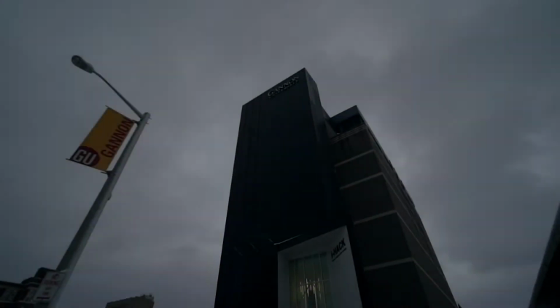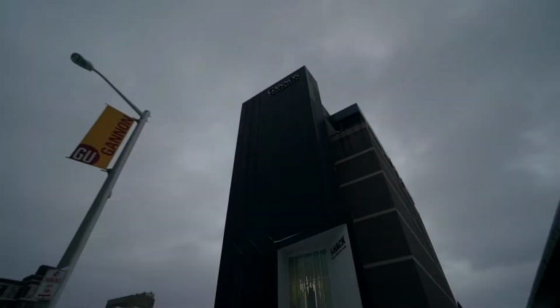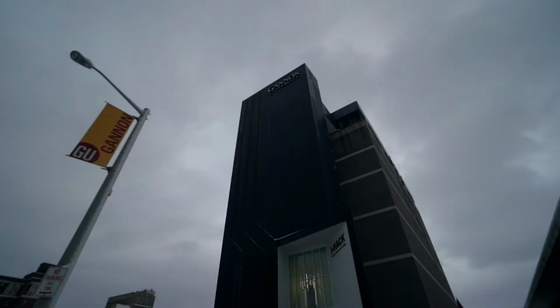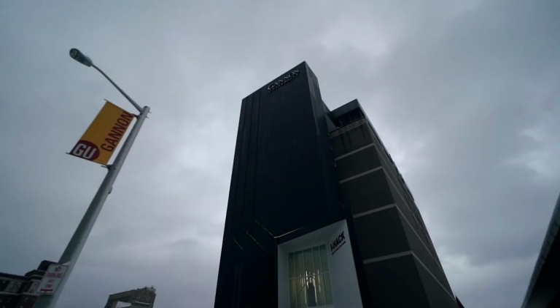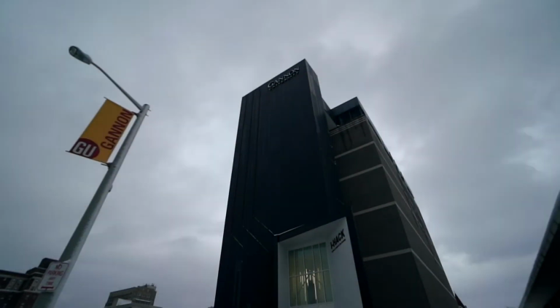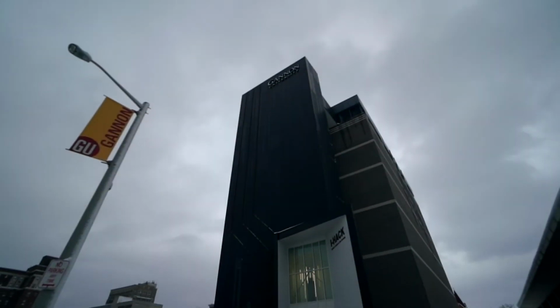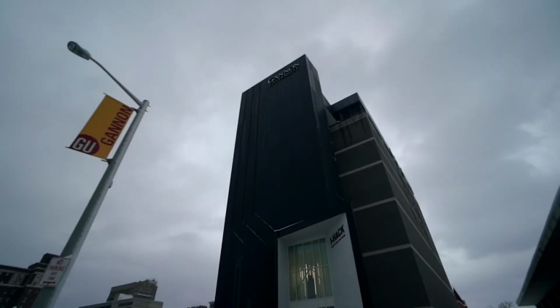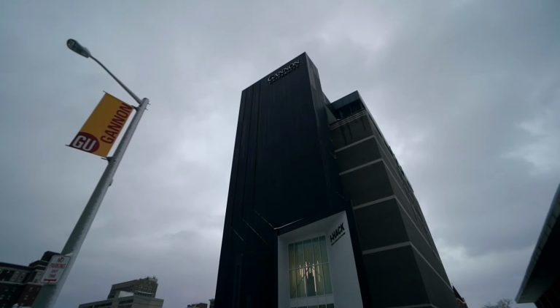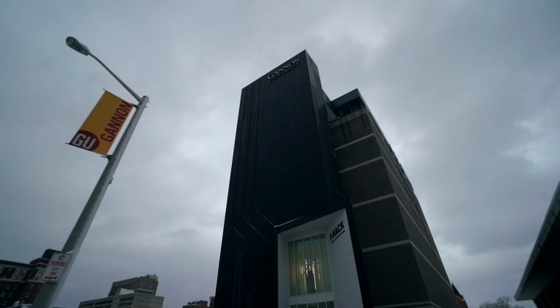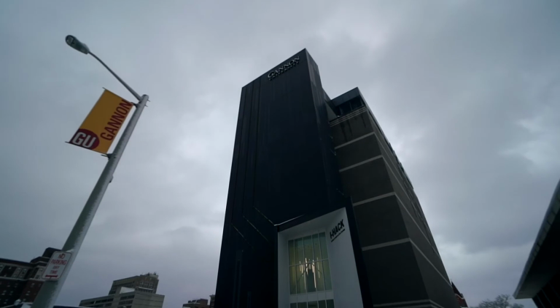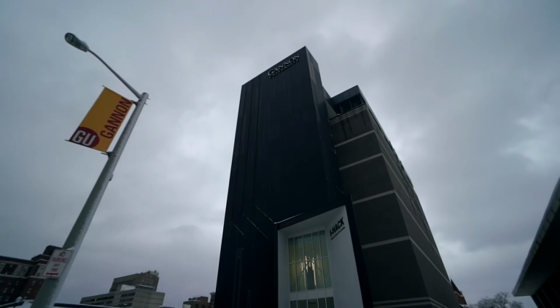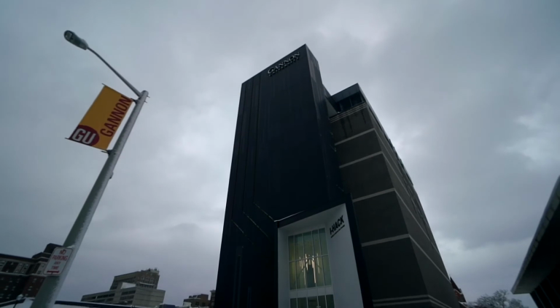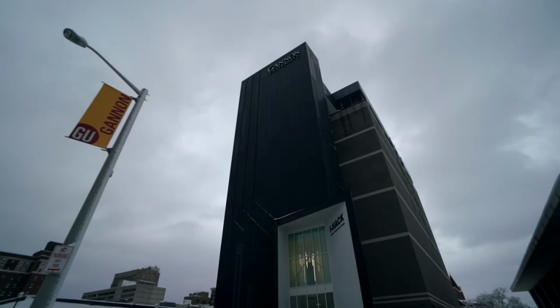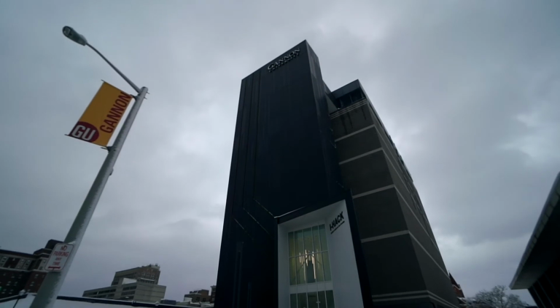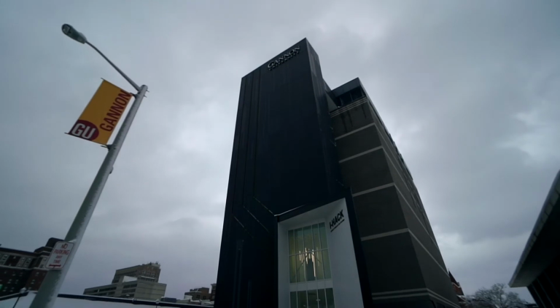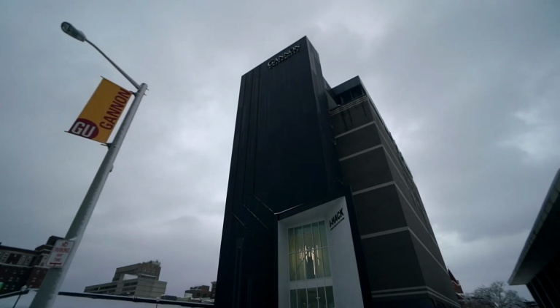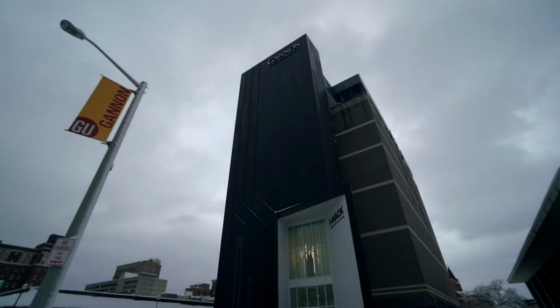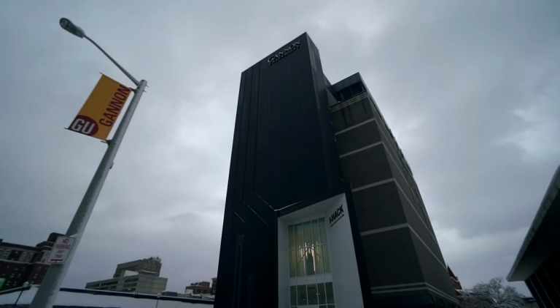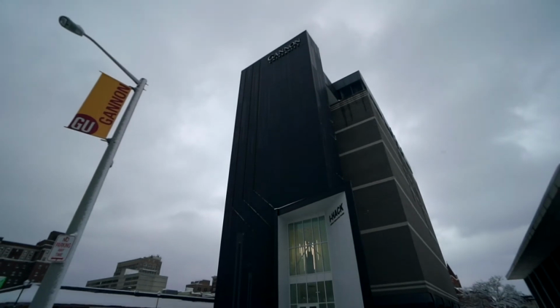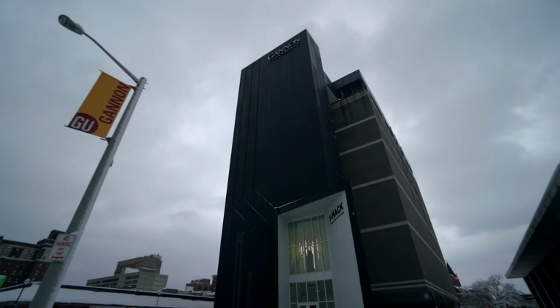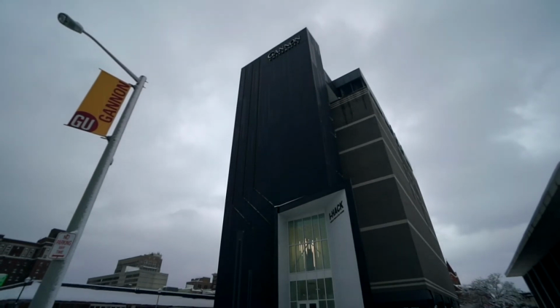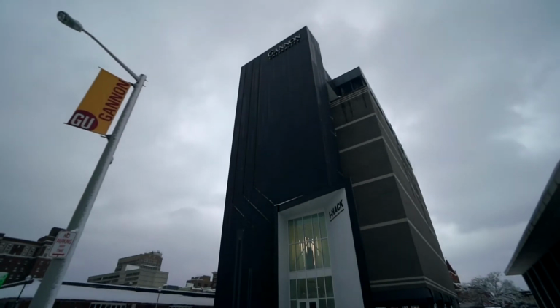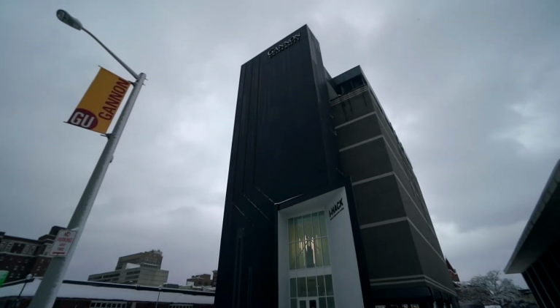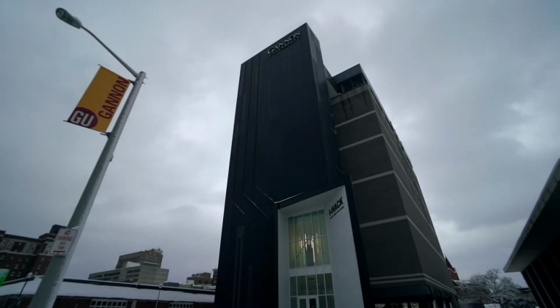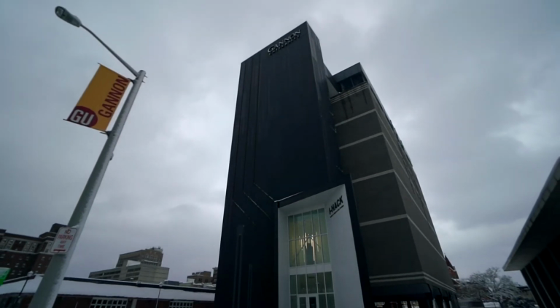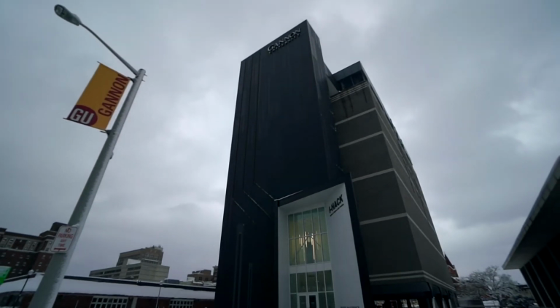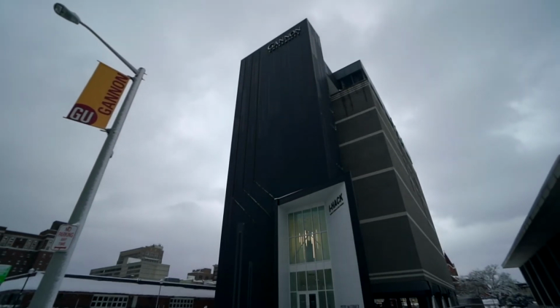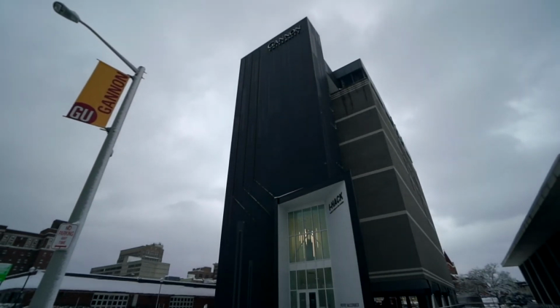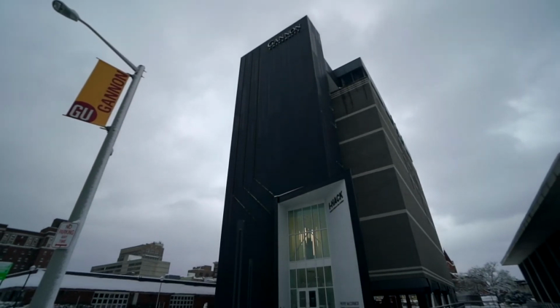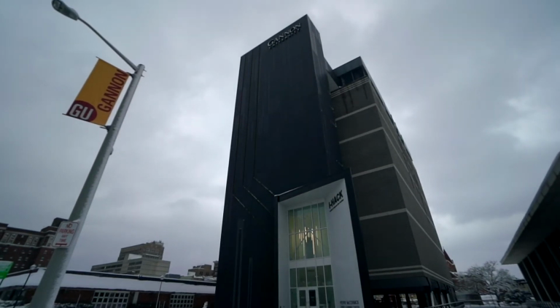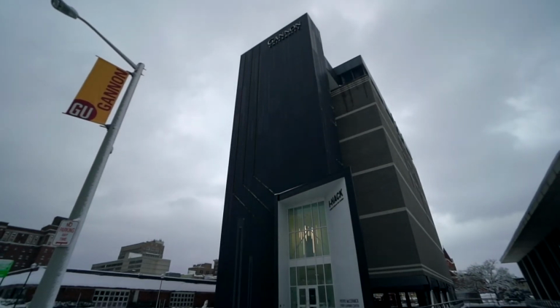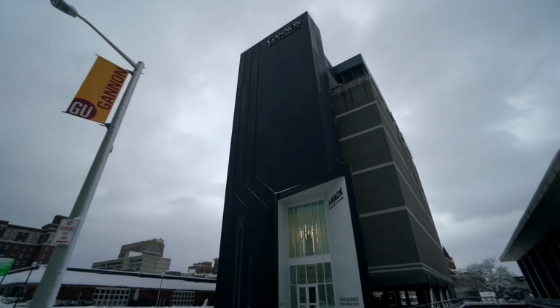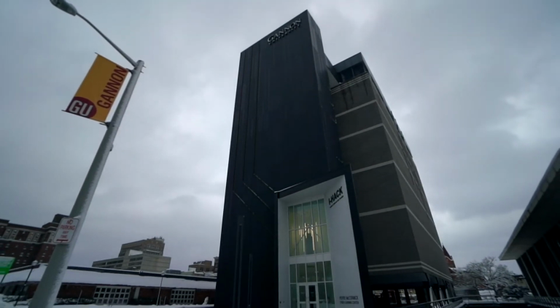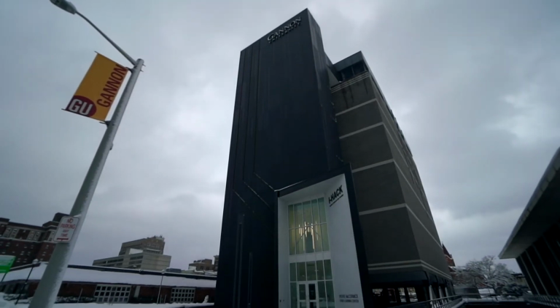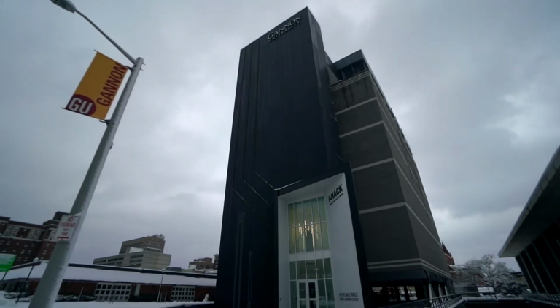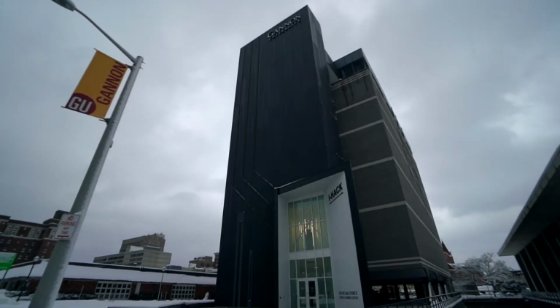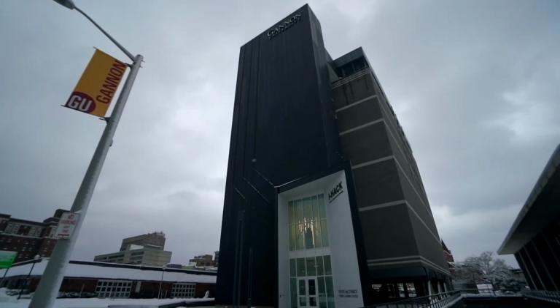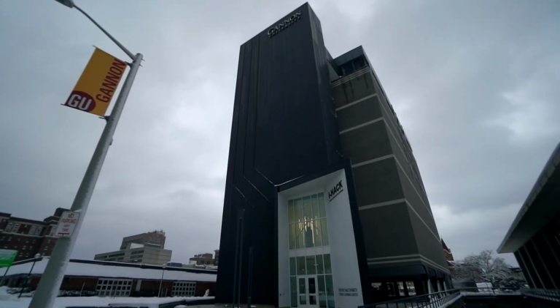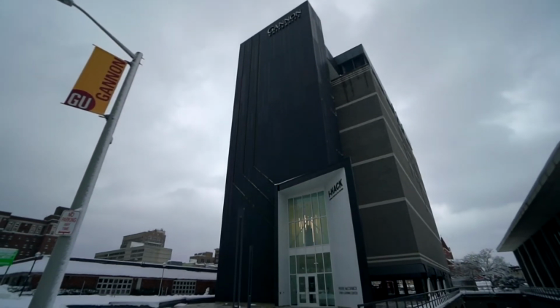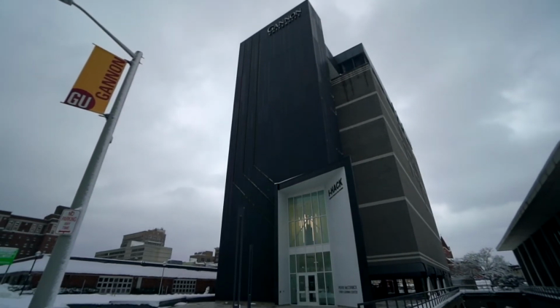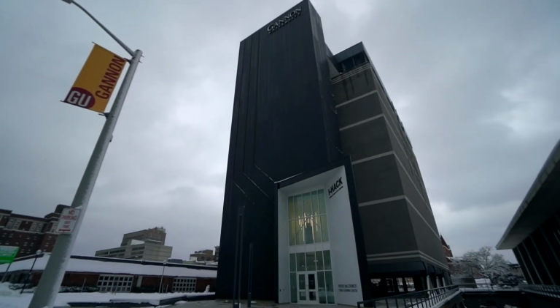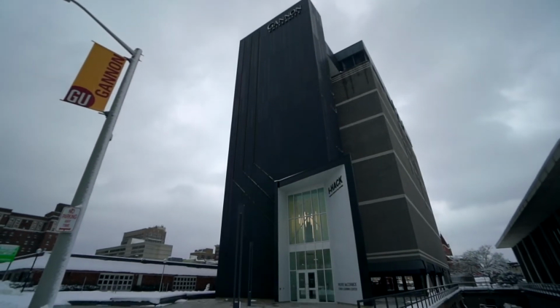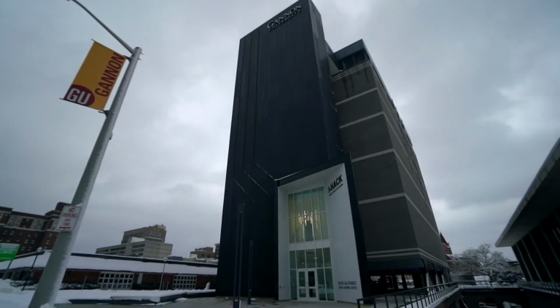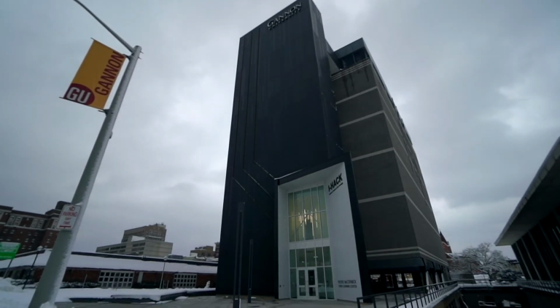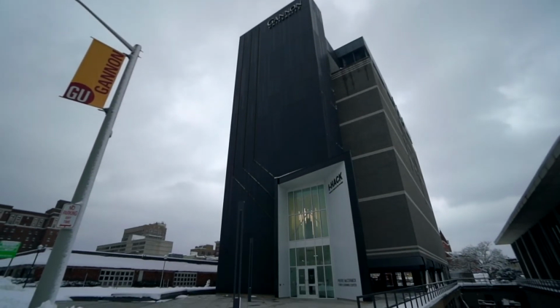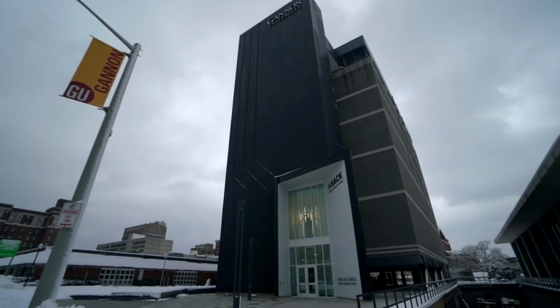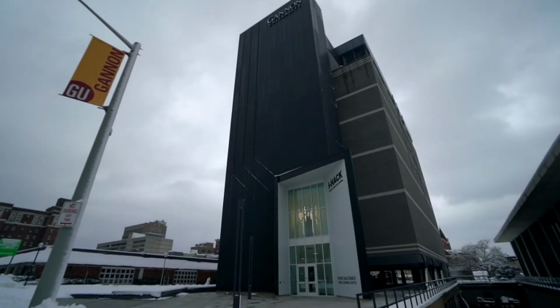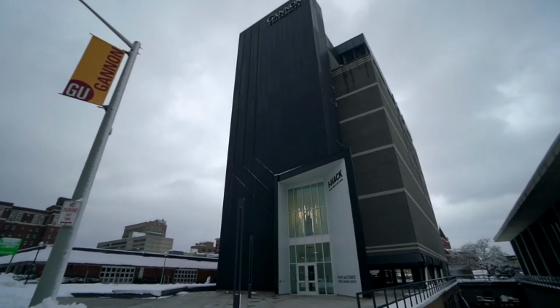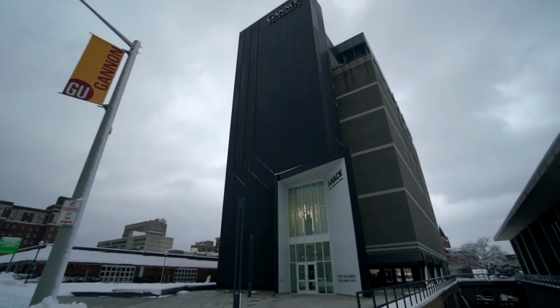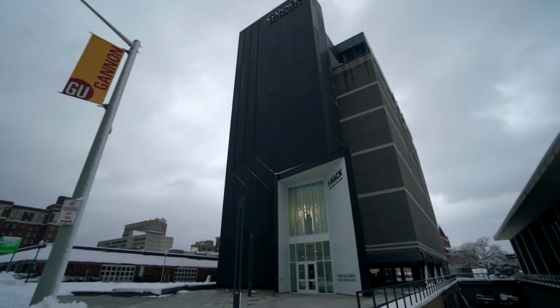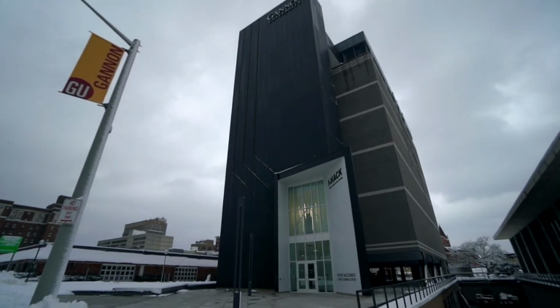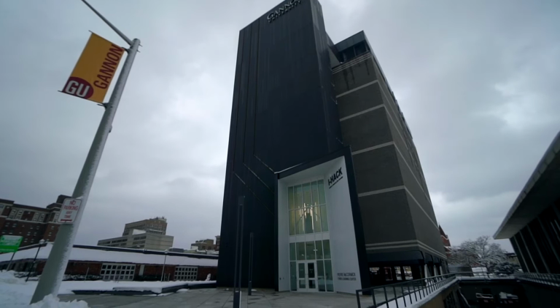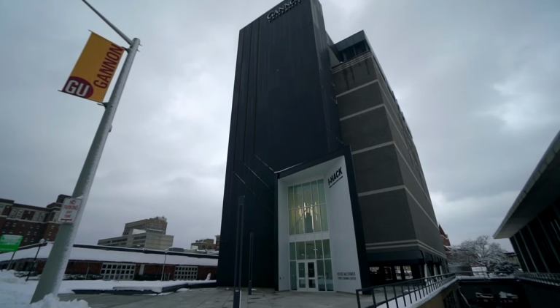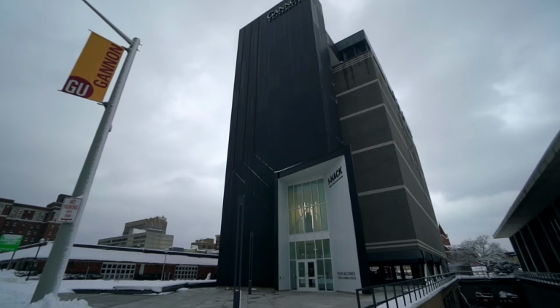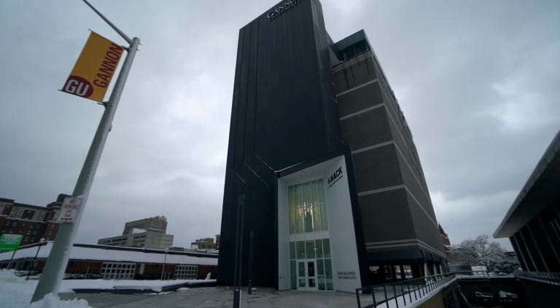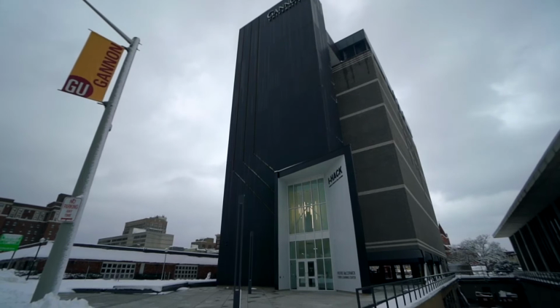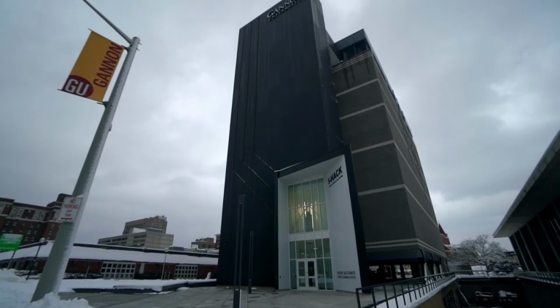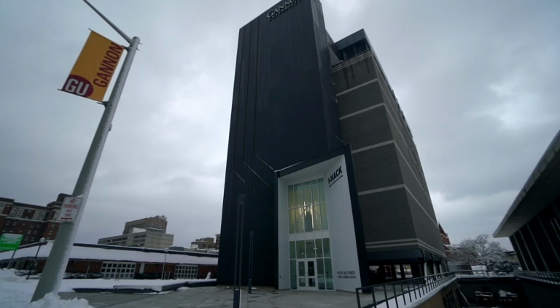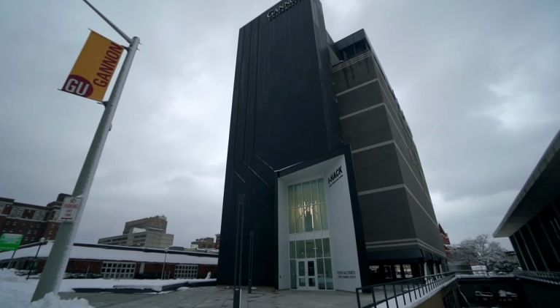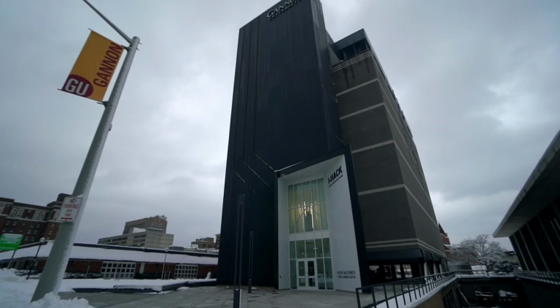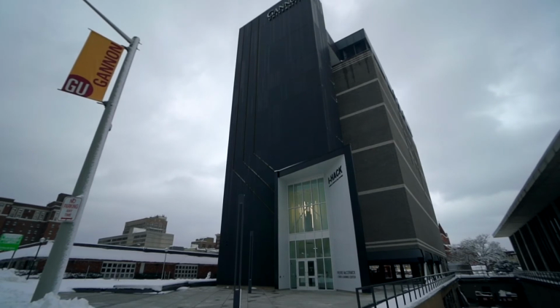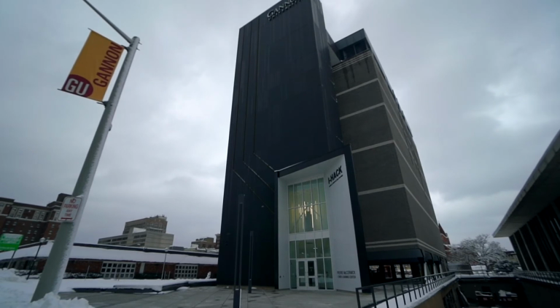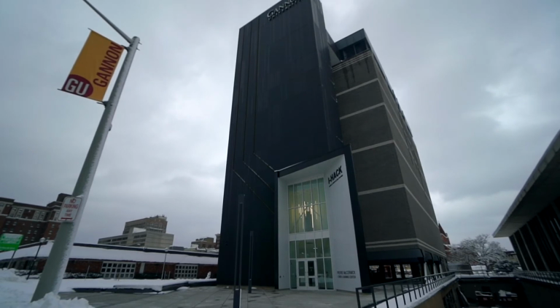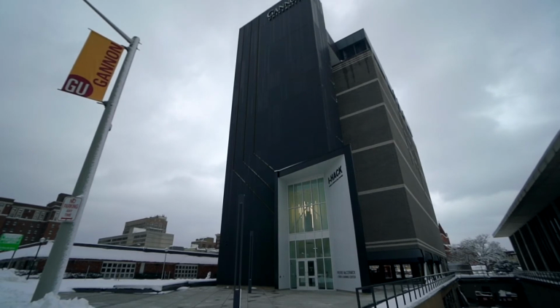Gannon University's Institute for Health and Cyber Knowledge fuses academics and industry to design, integrate, and protect the intelligent systems of tomorrow.